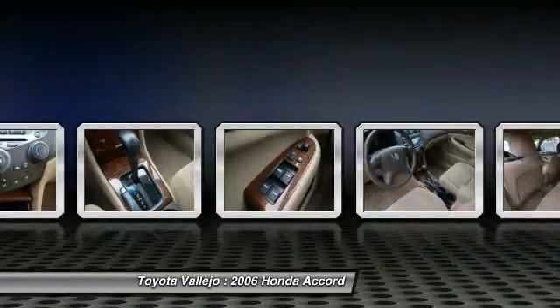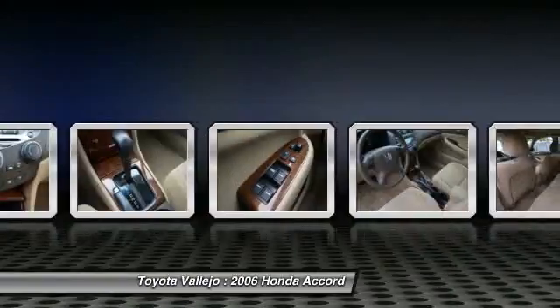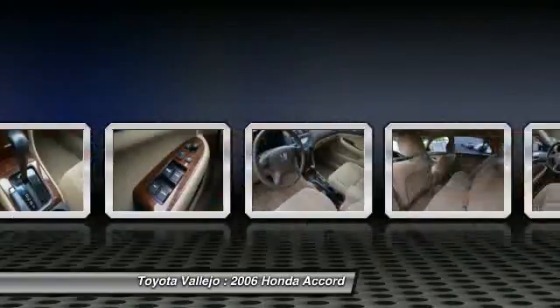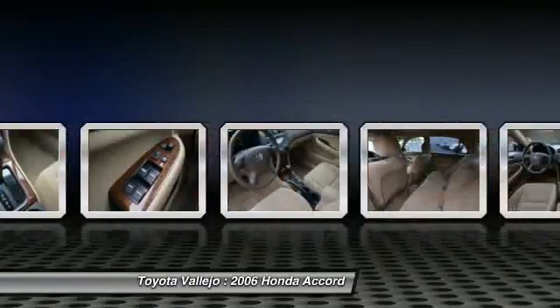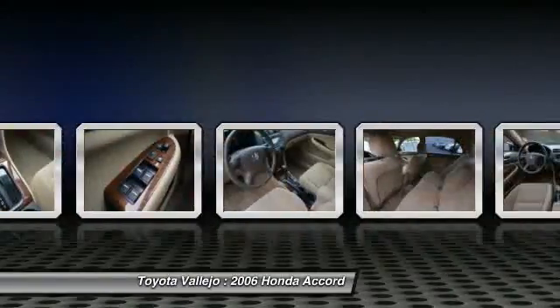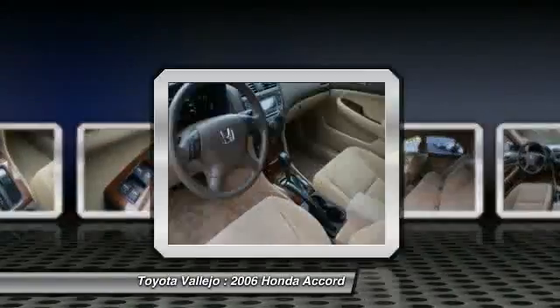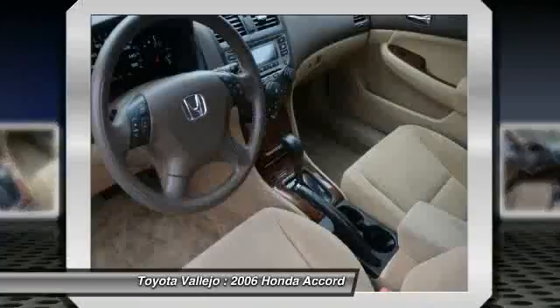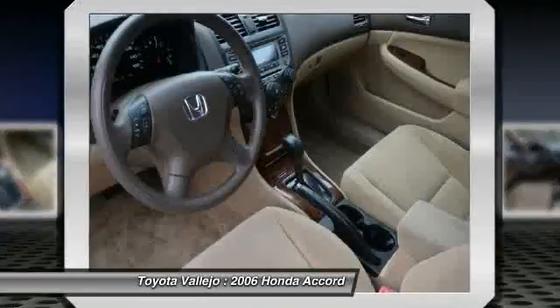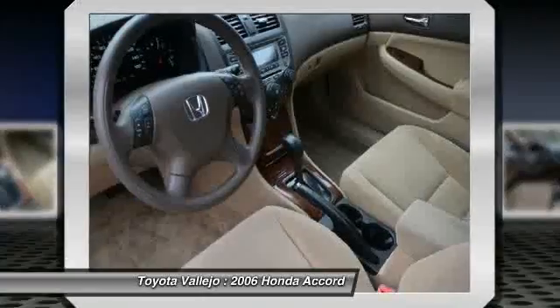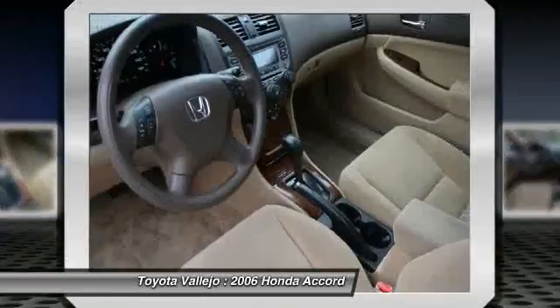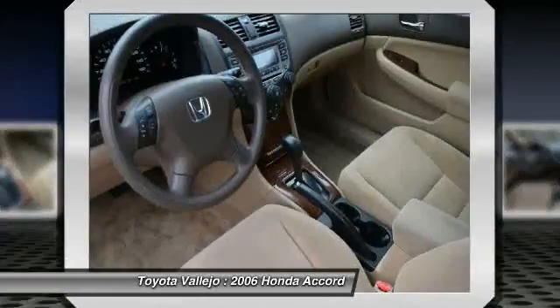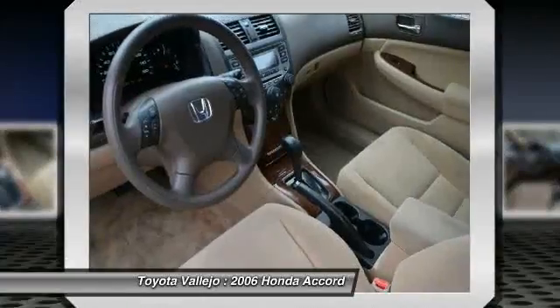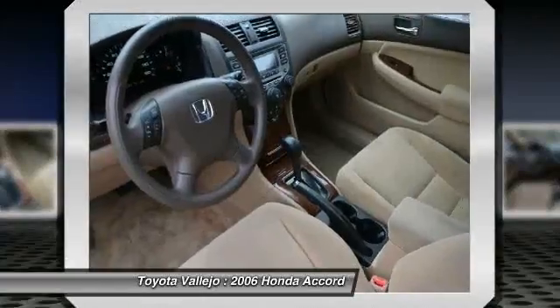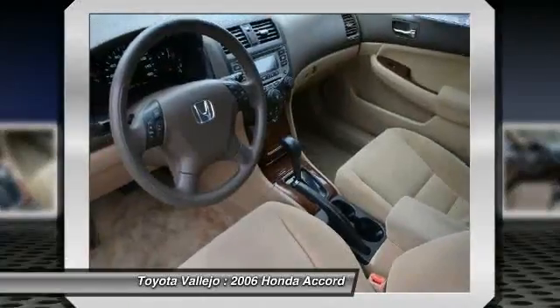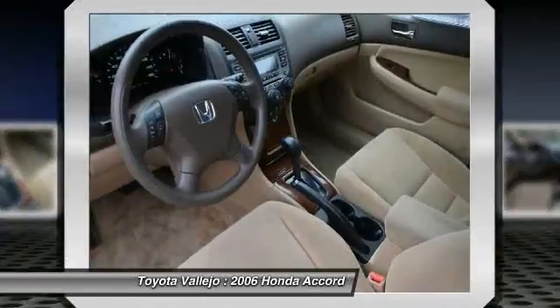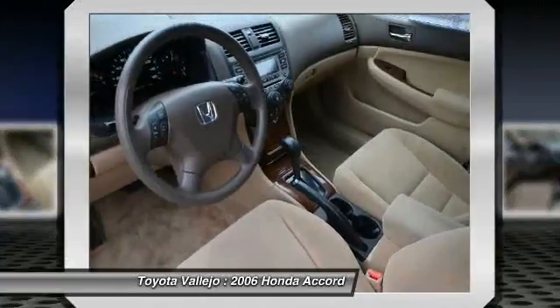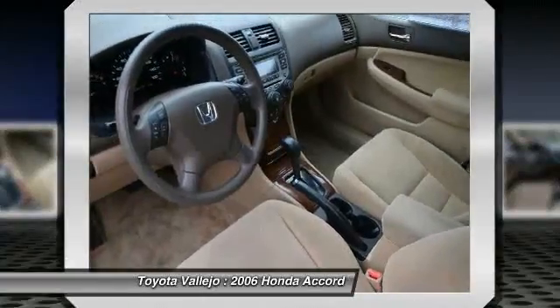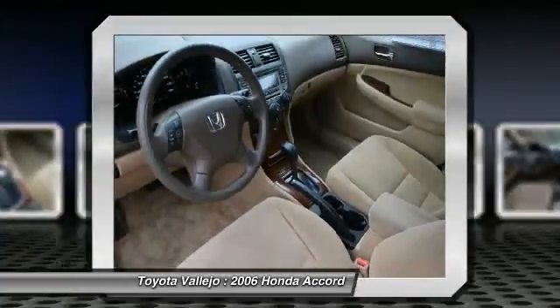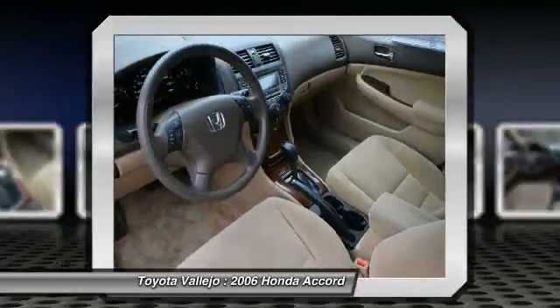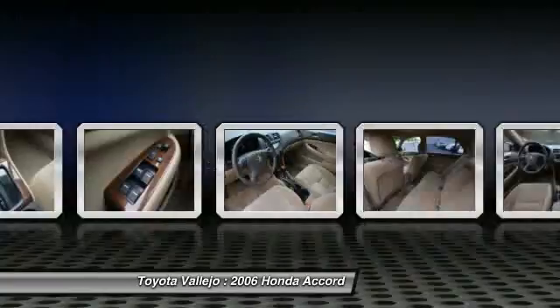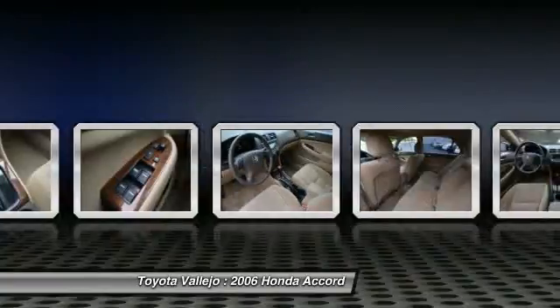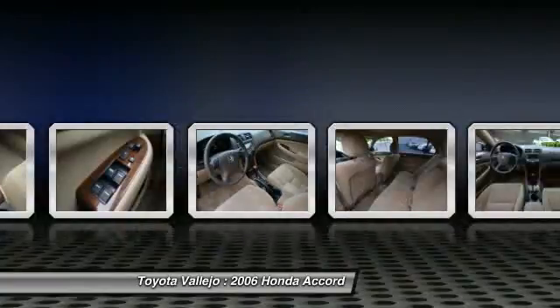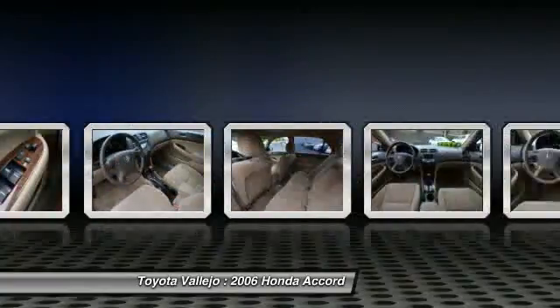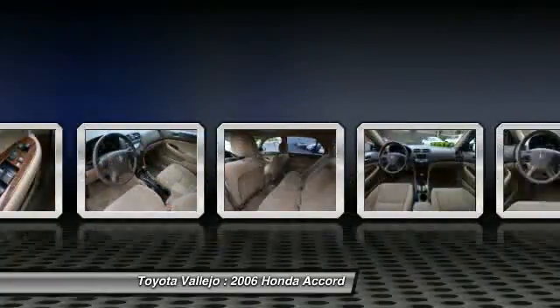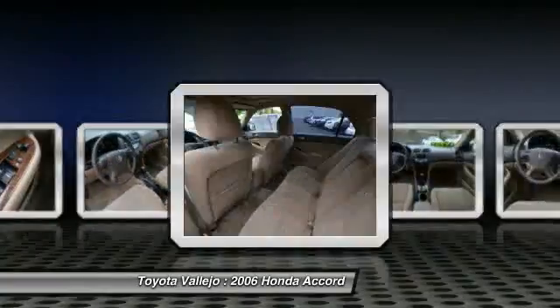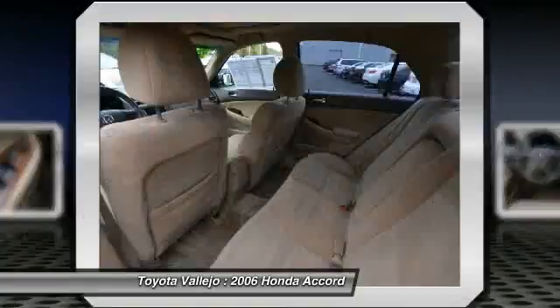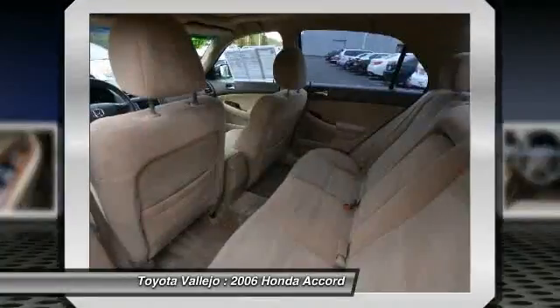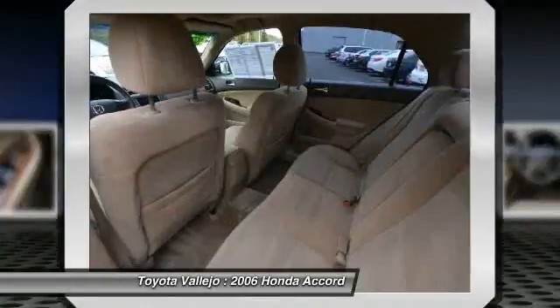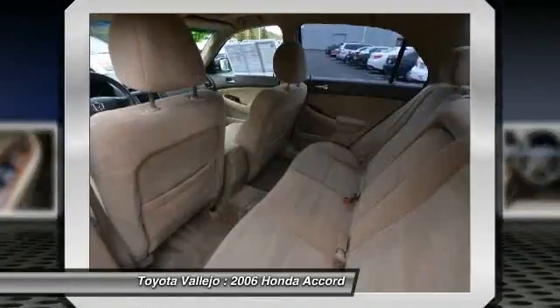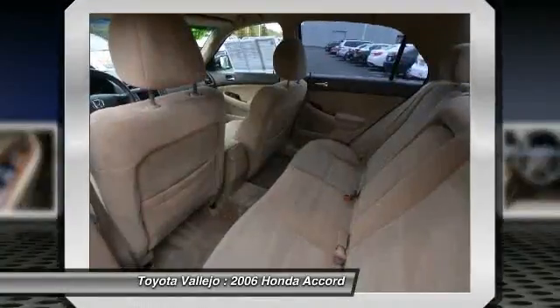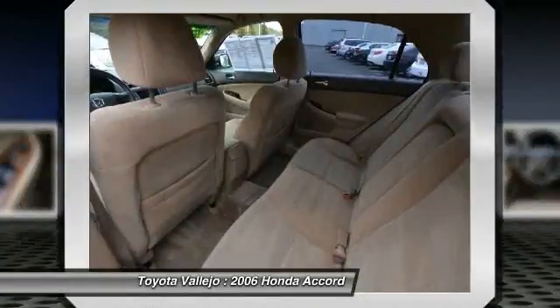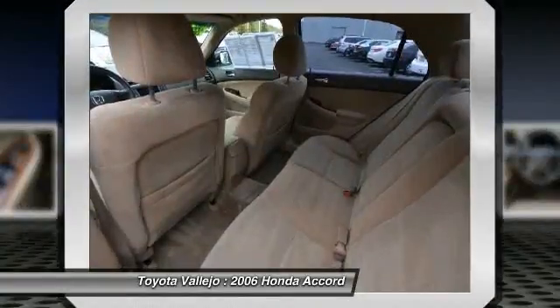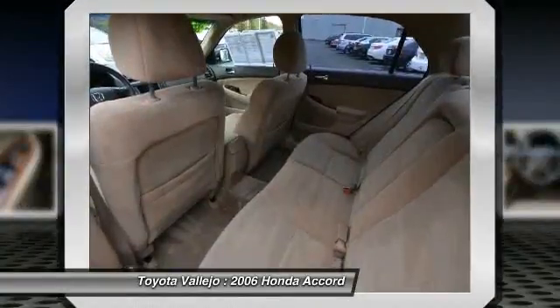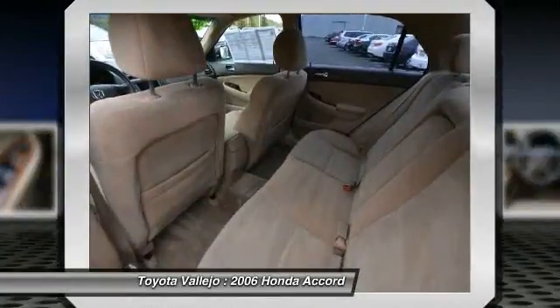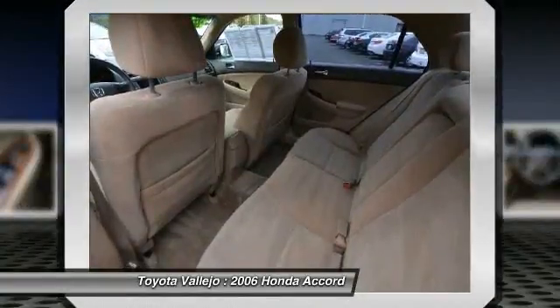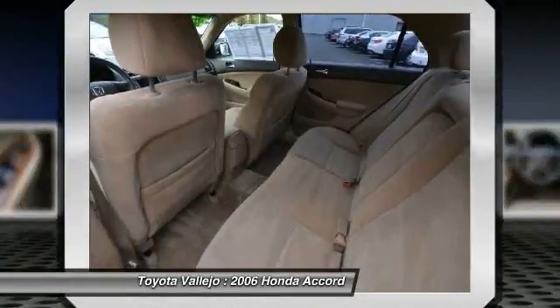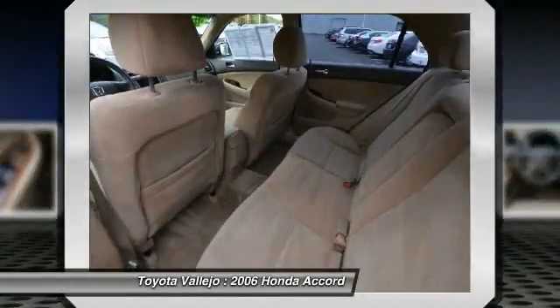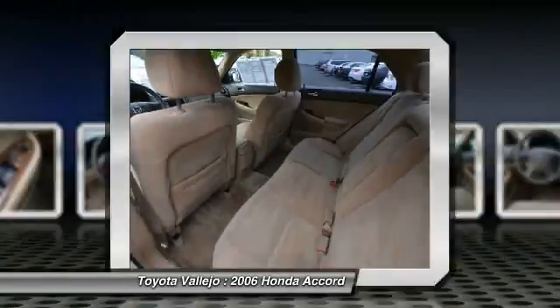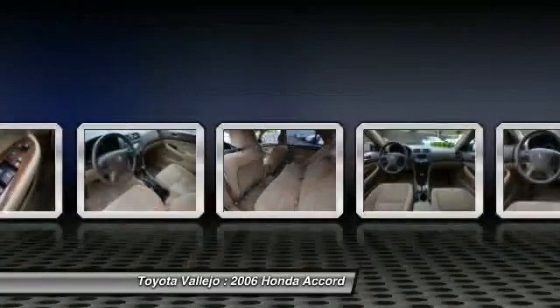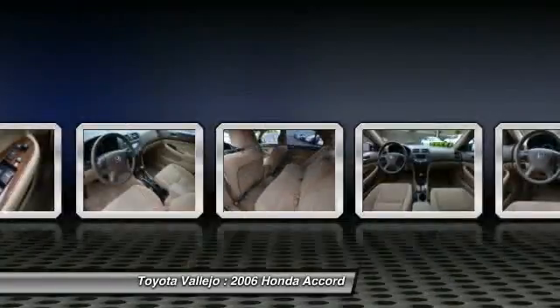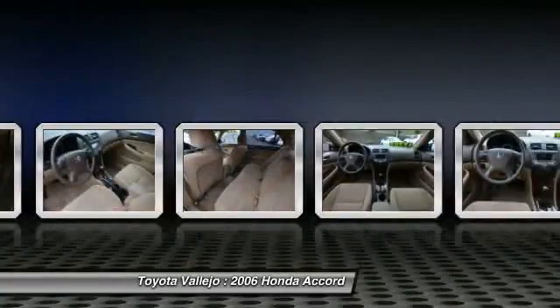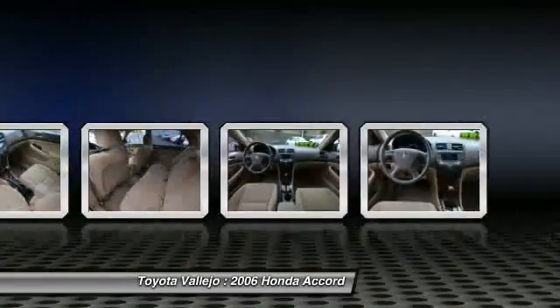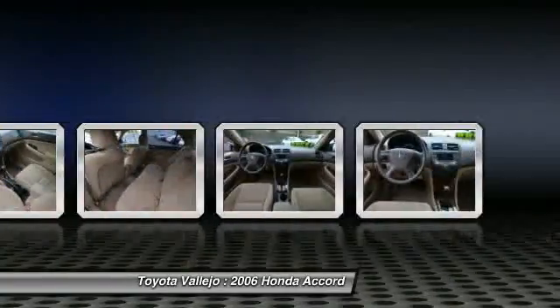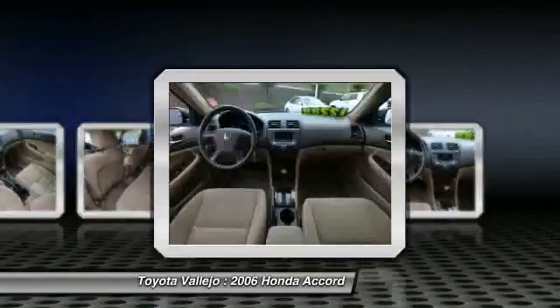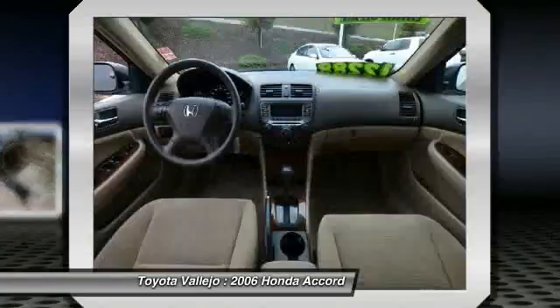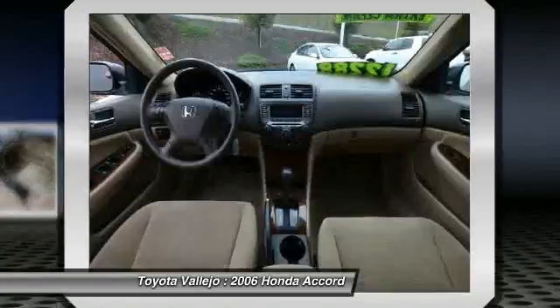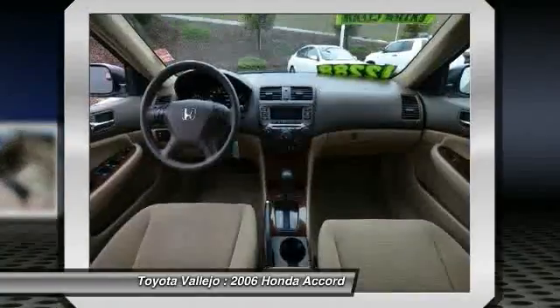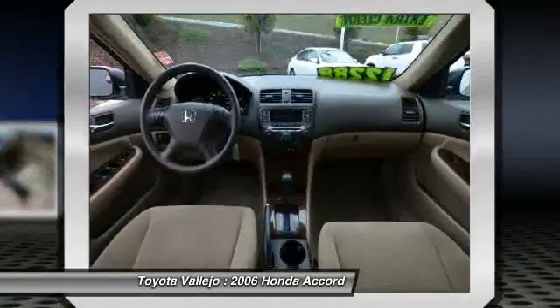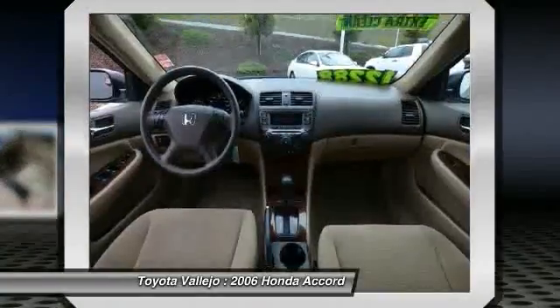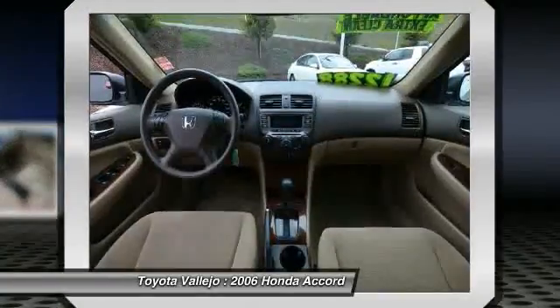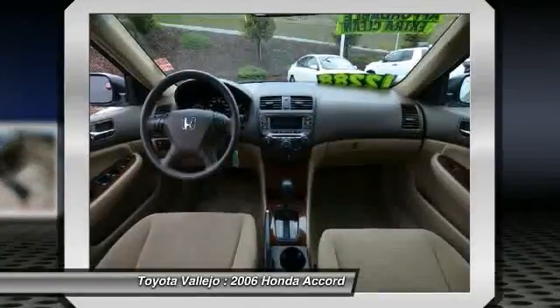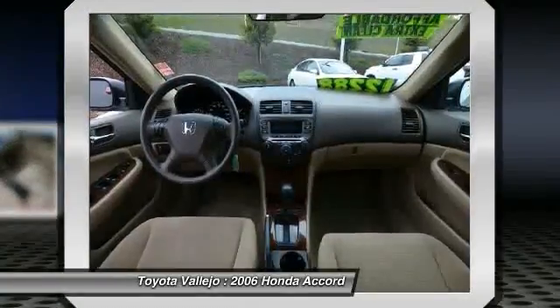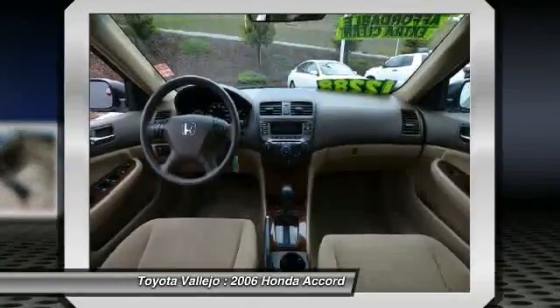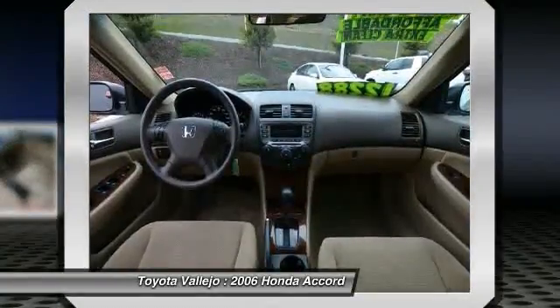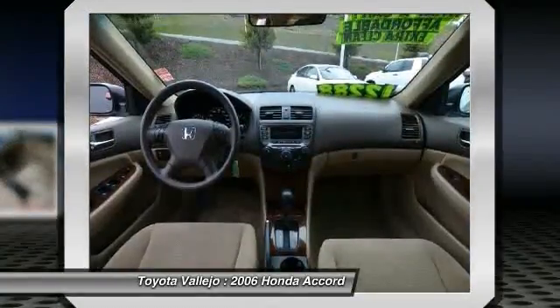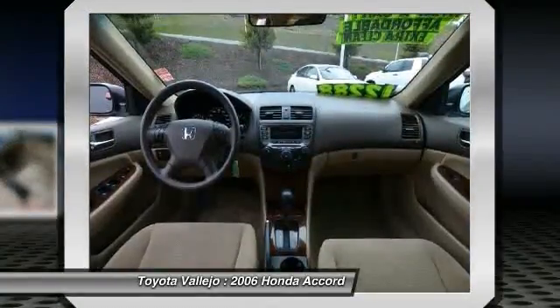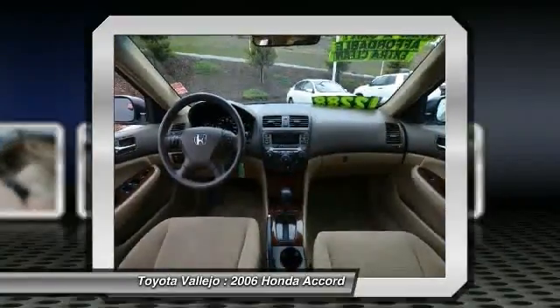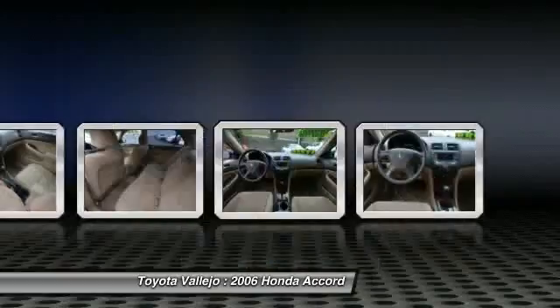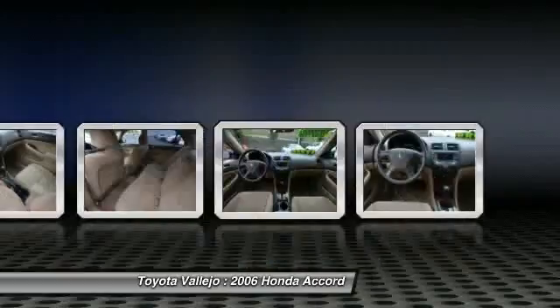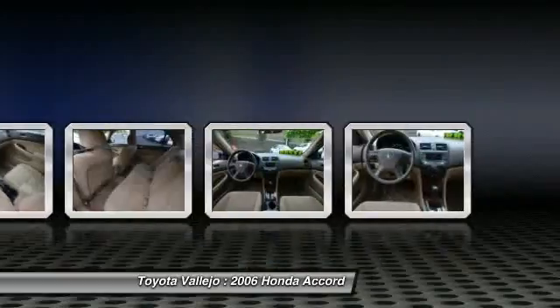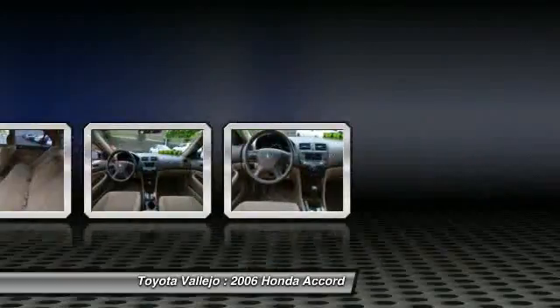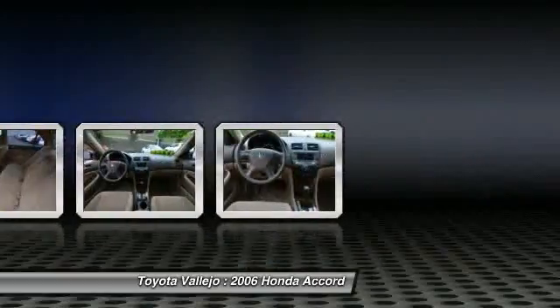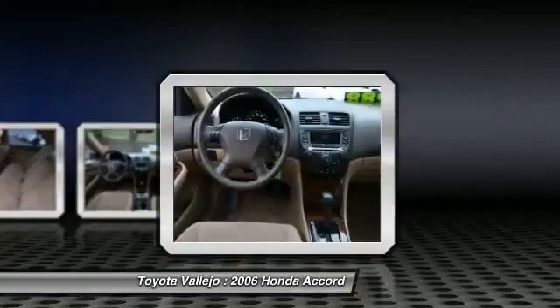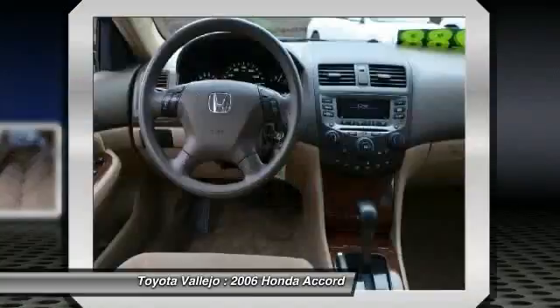Experience Toyota Falejo. Contact the dealership today at 800-660-5660.